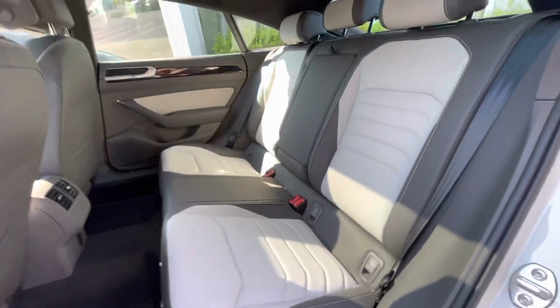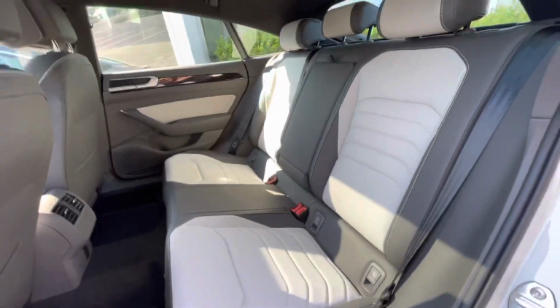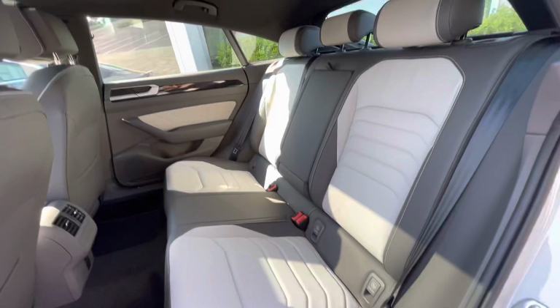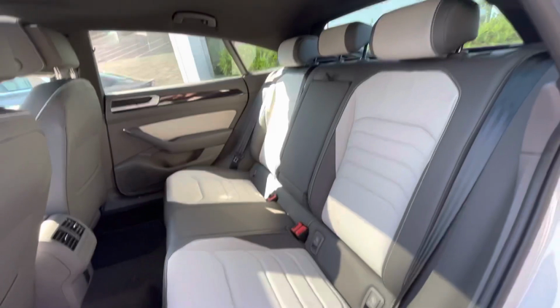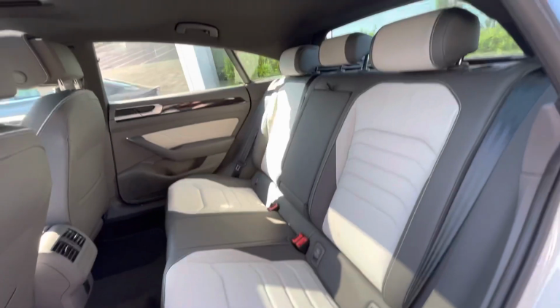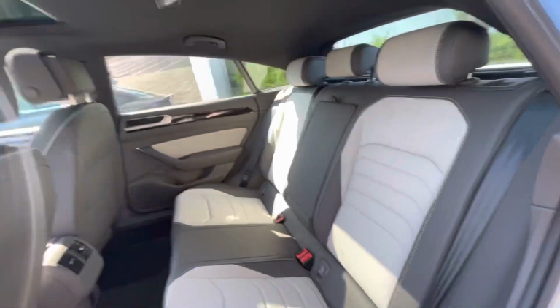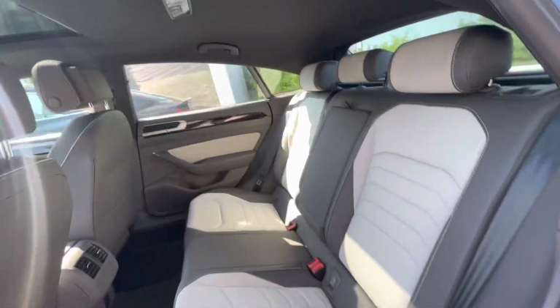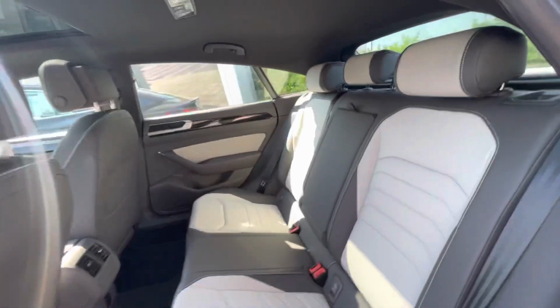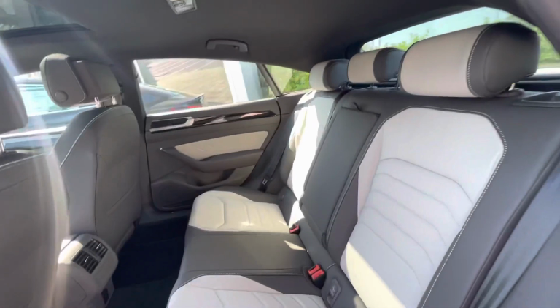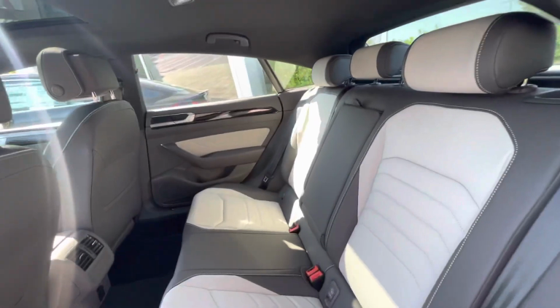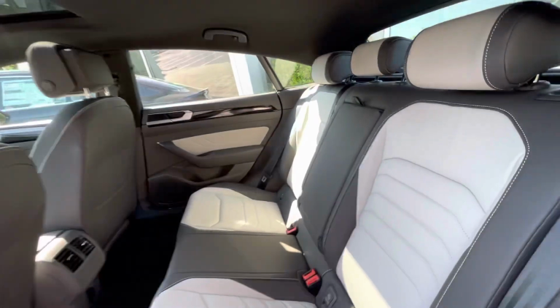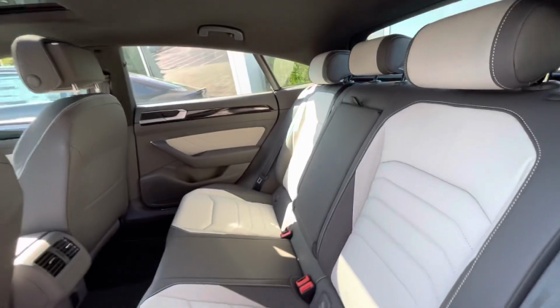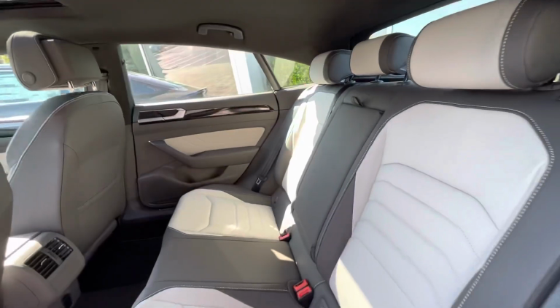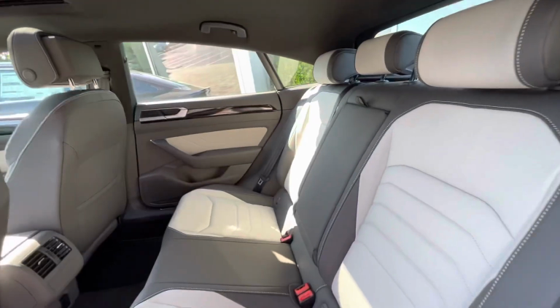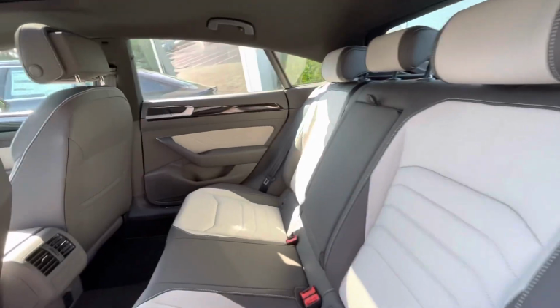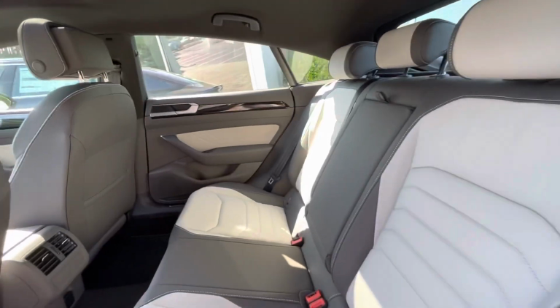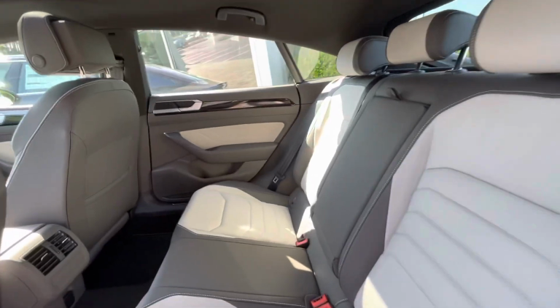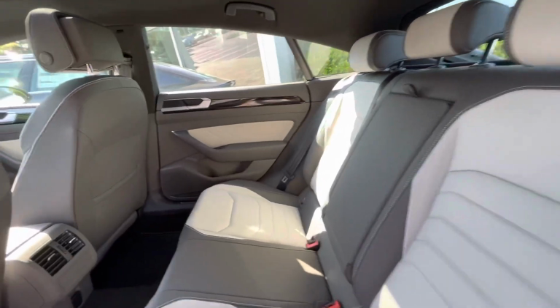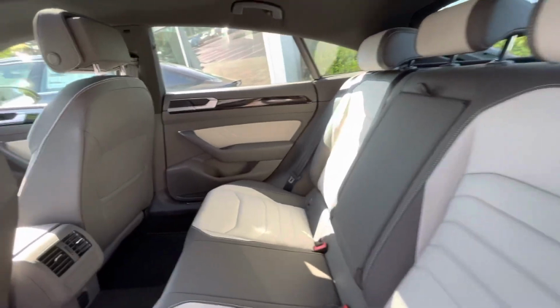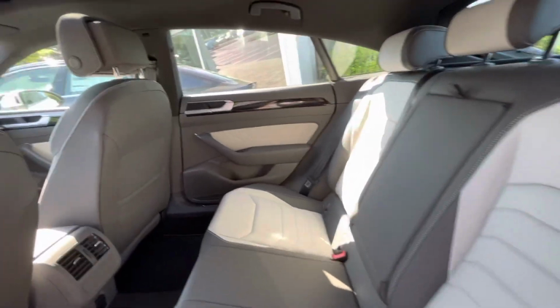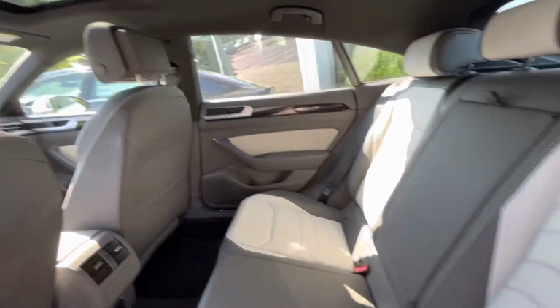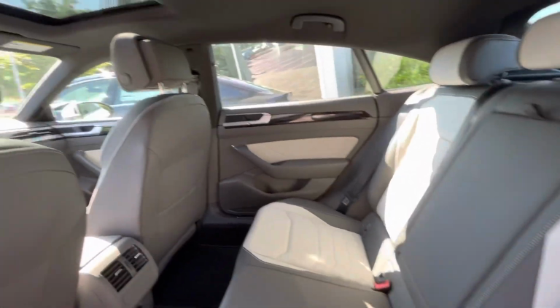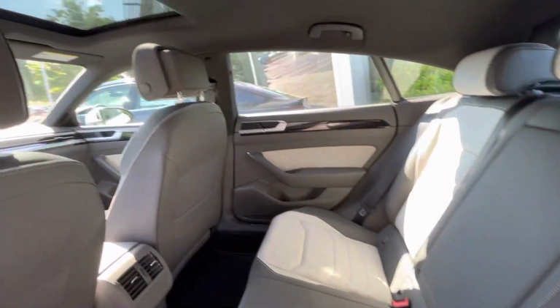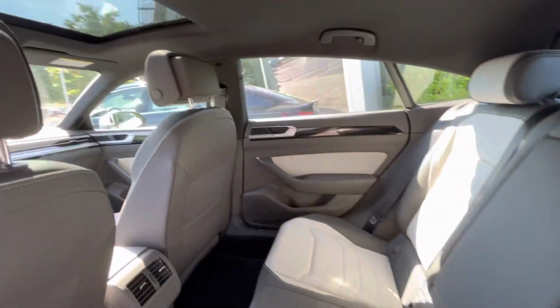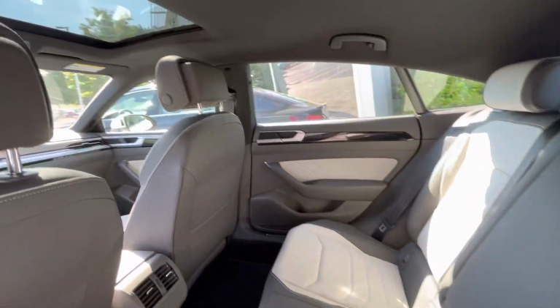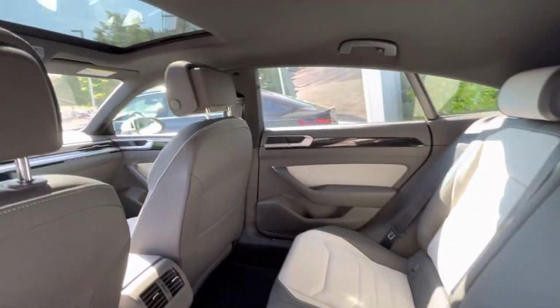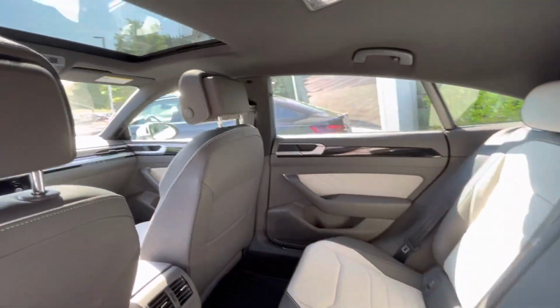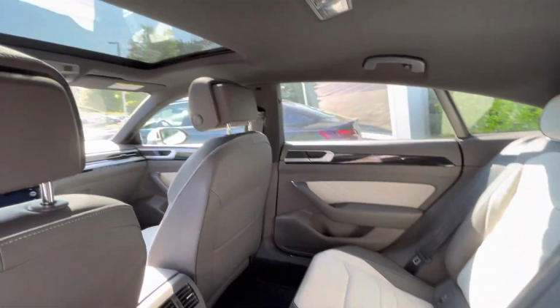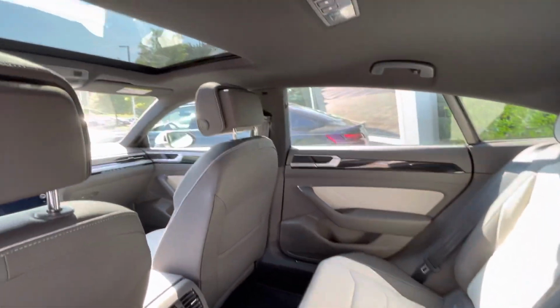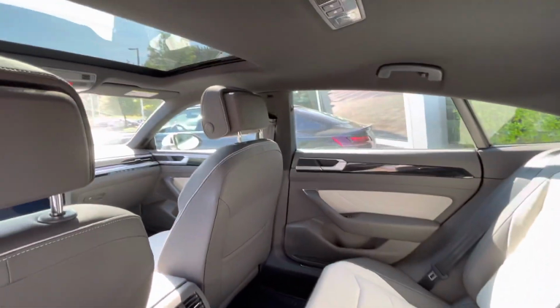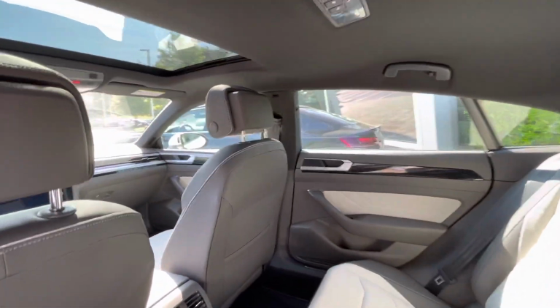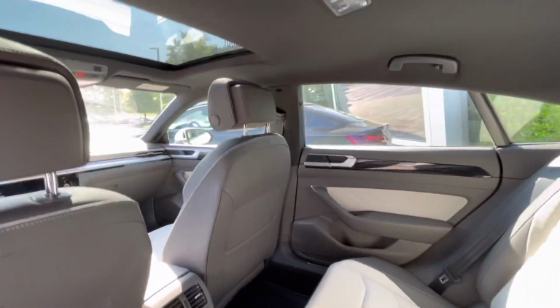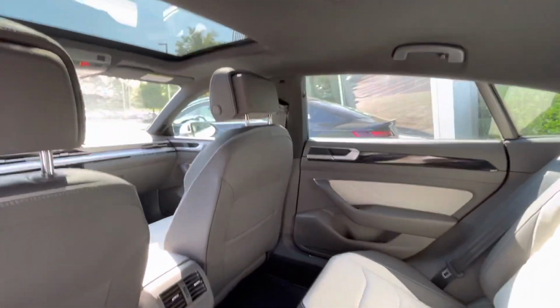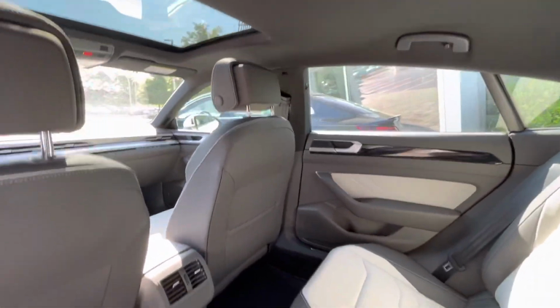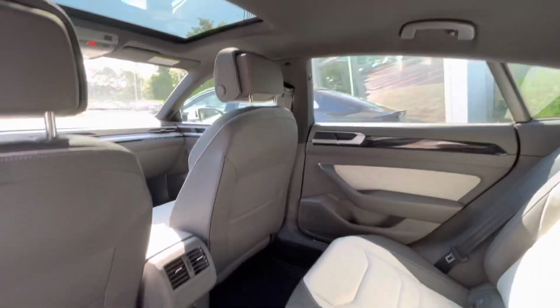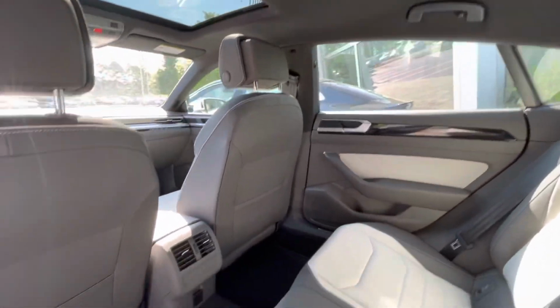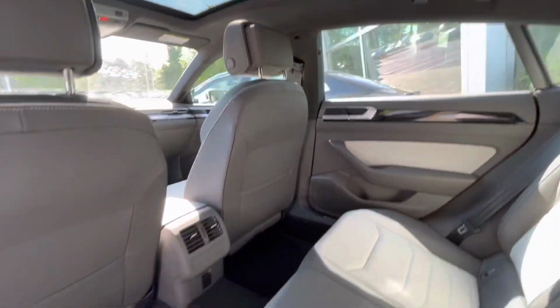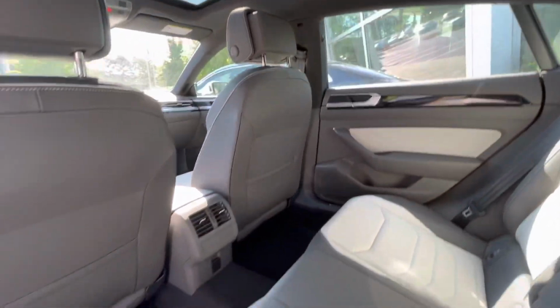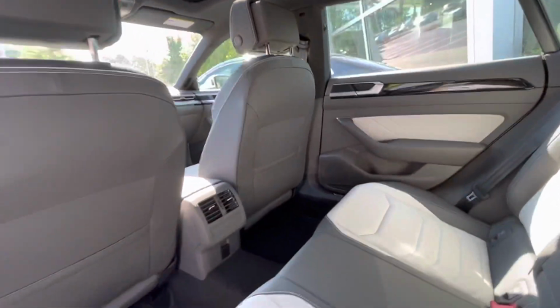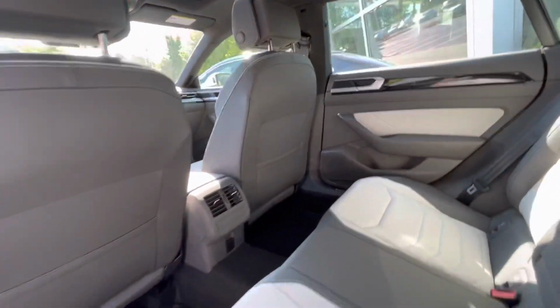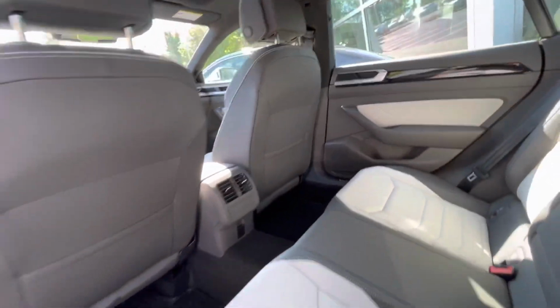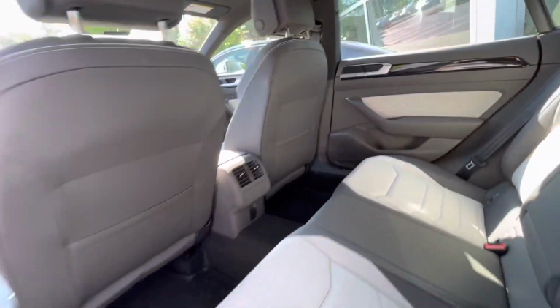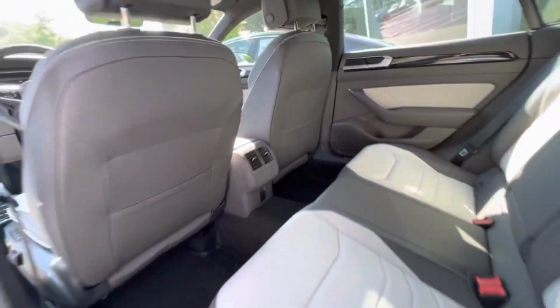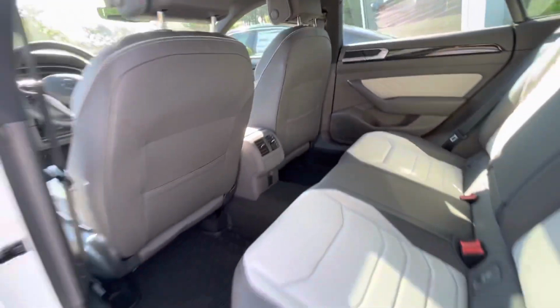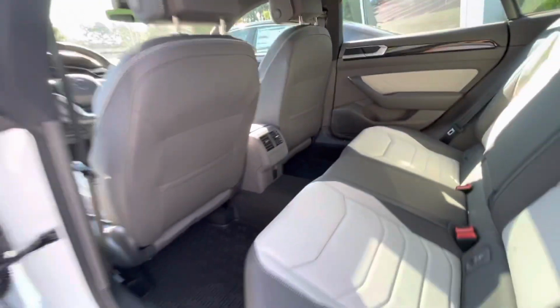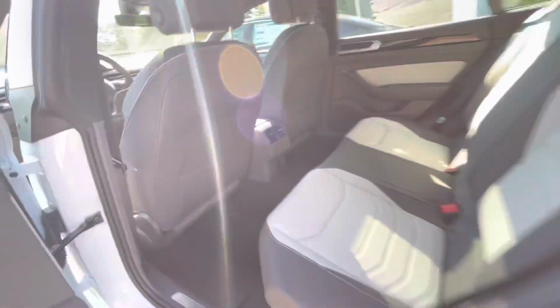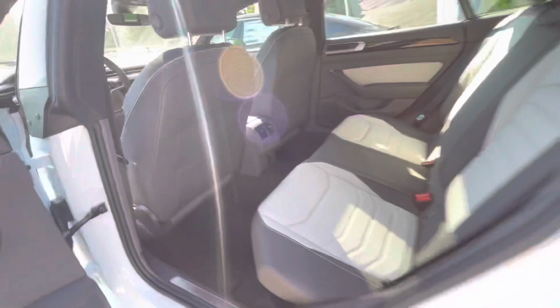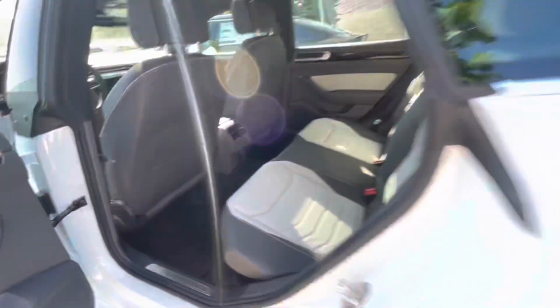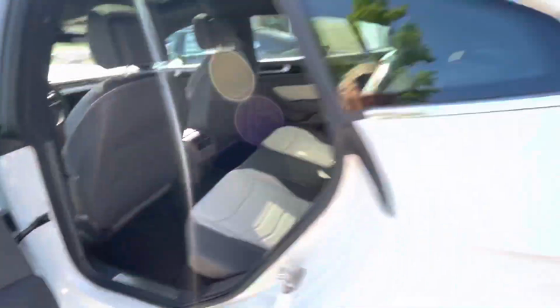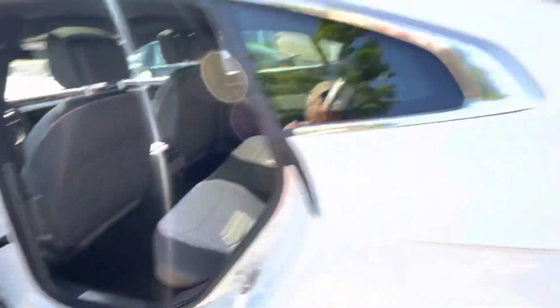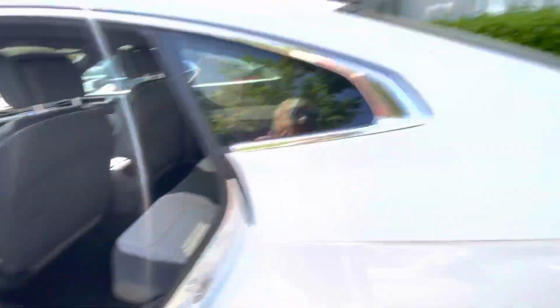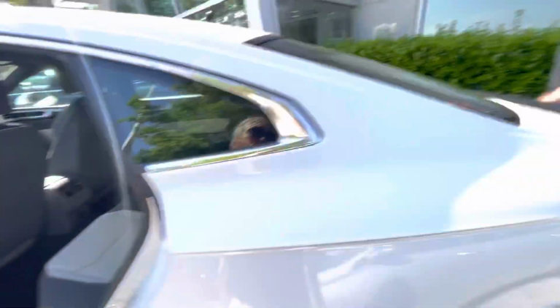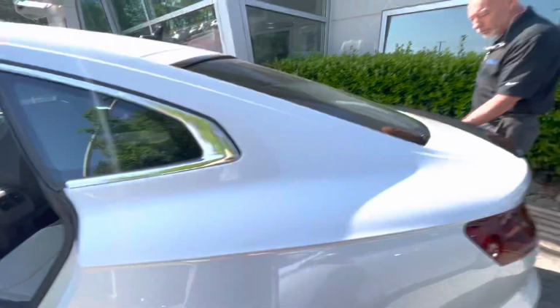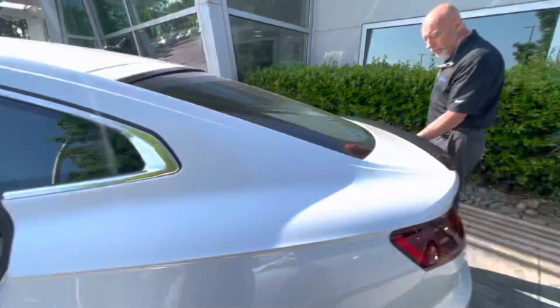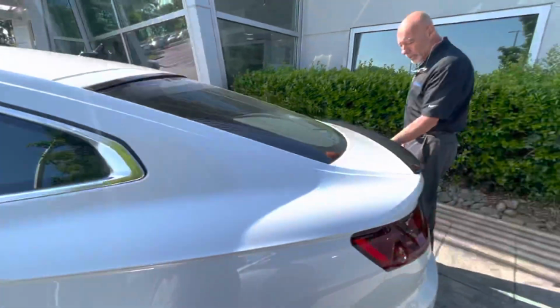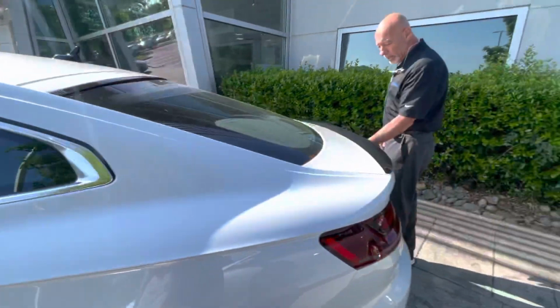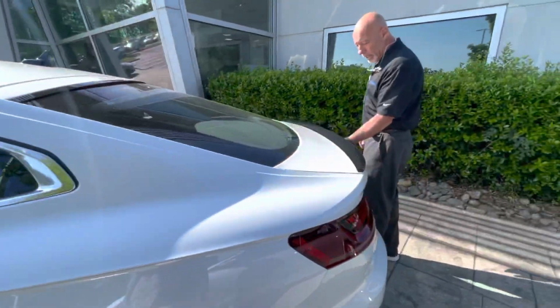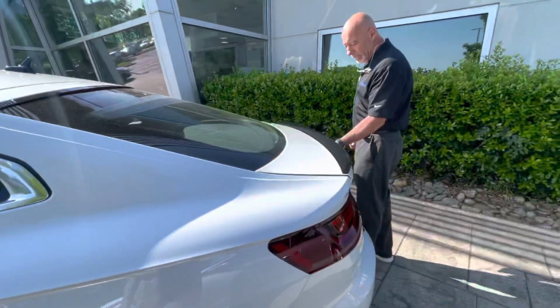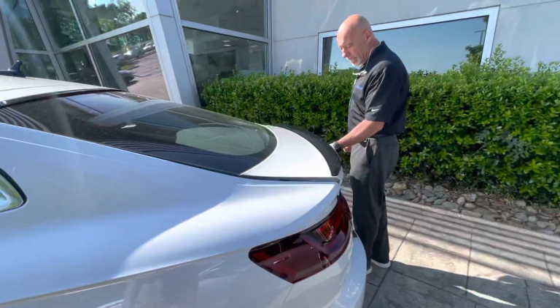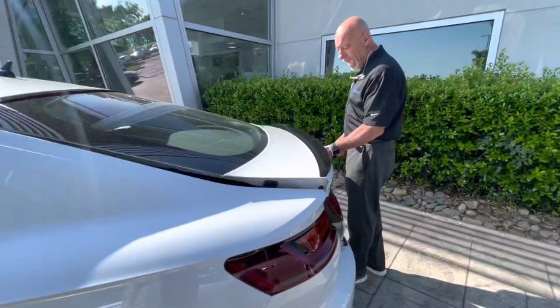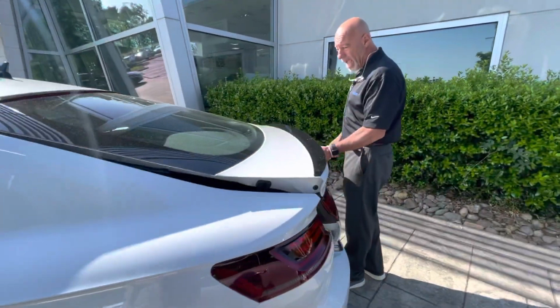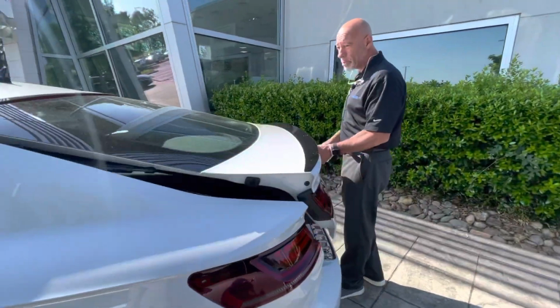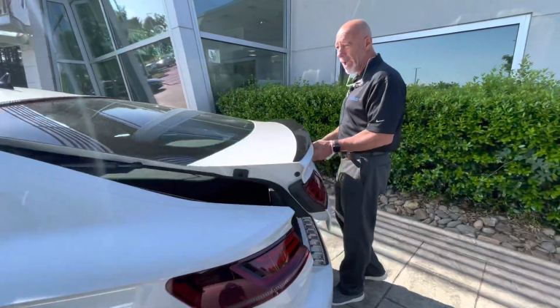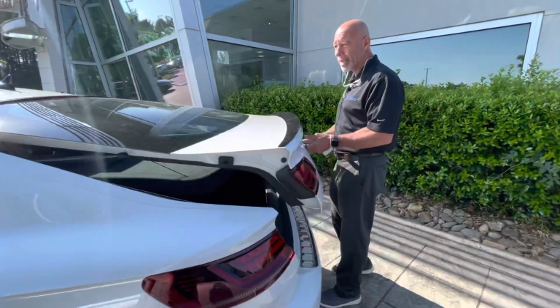The Arteon is very special. I love the car. The back of the Arteon is really cool too — it's a hatchback.